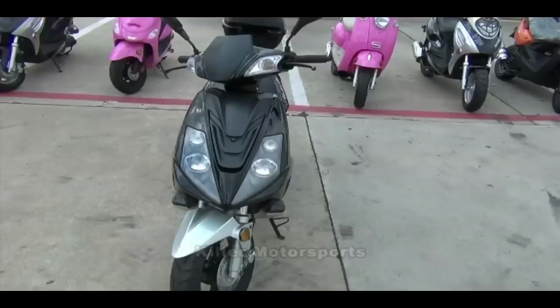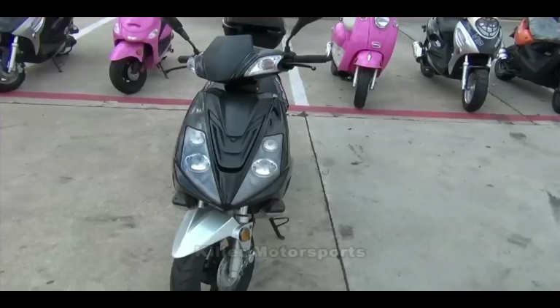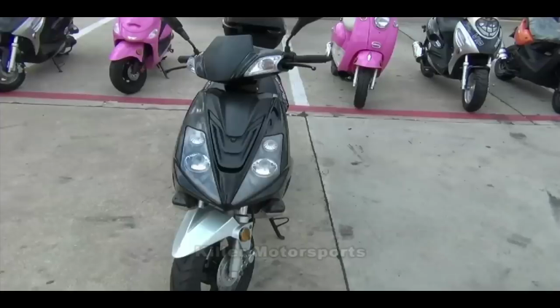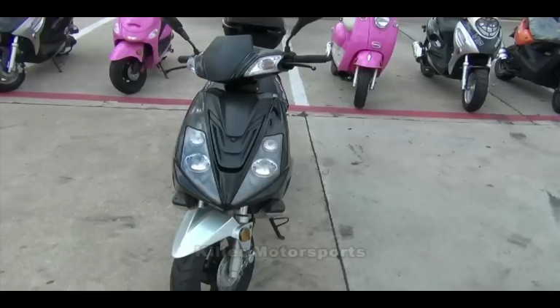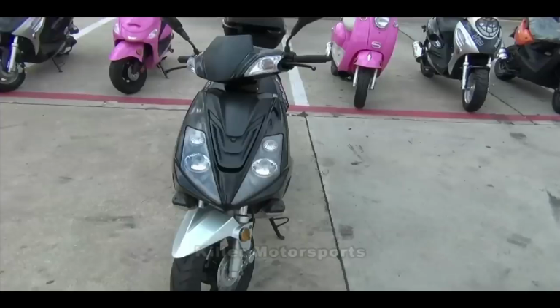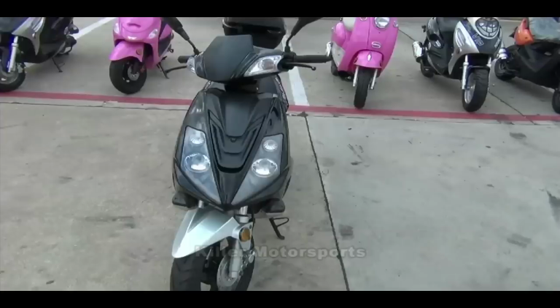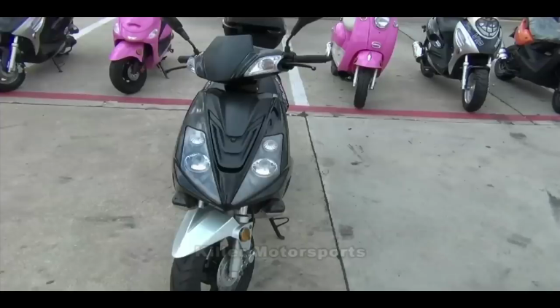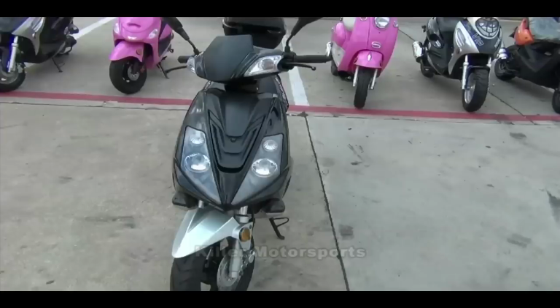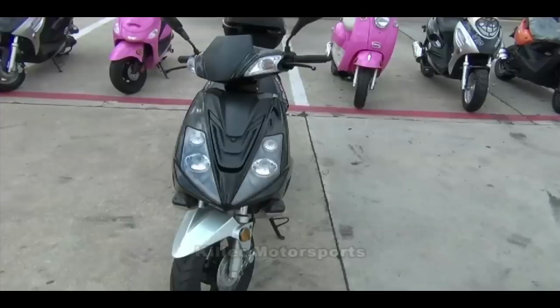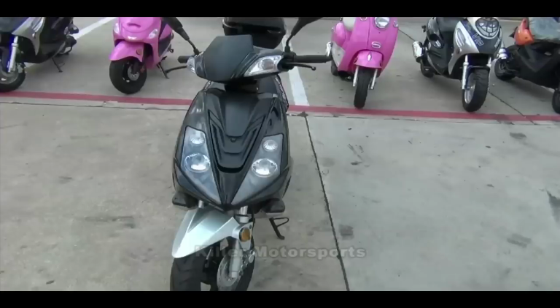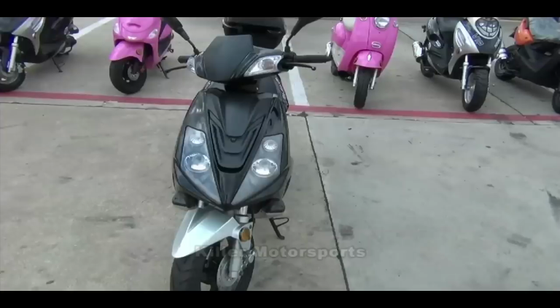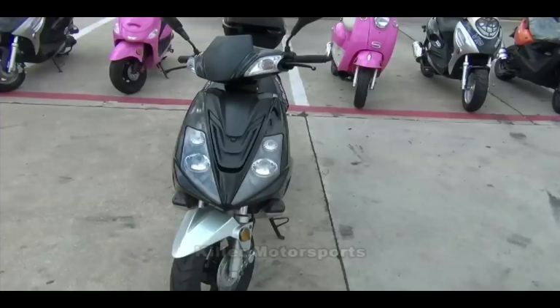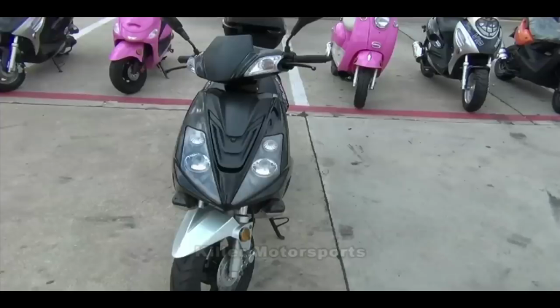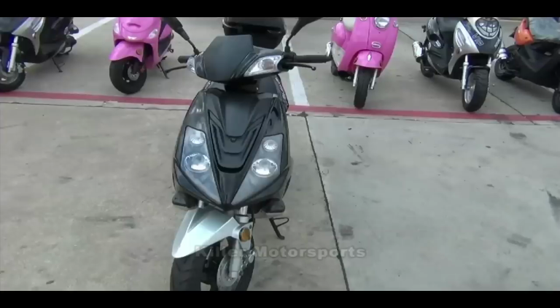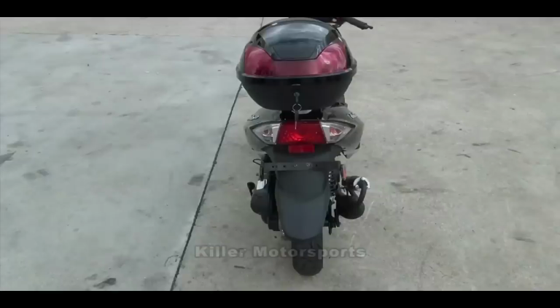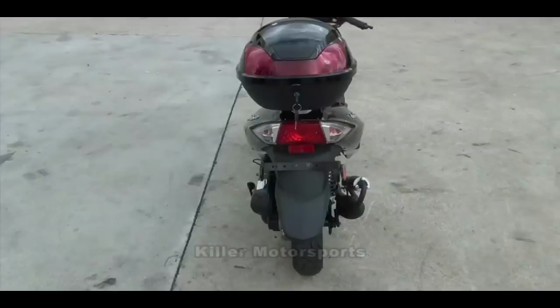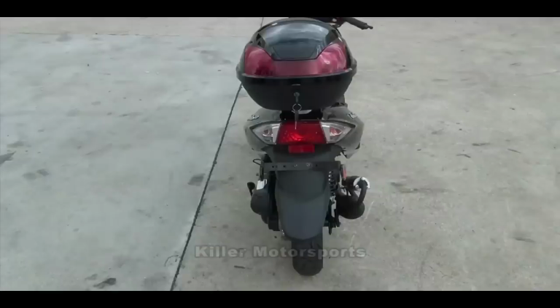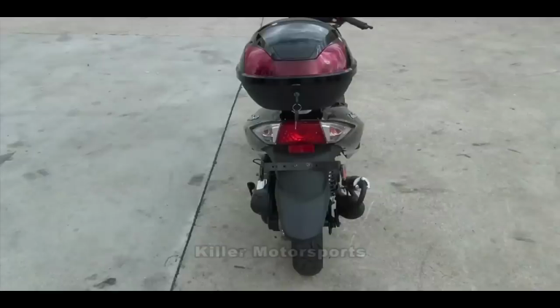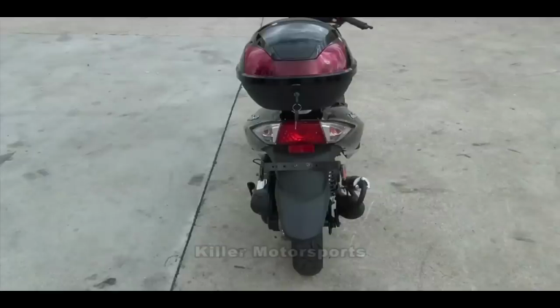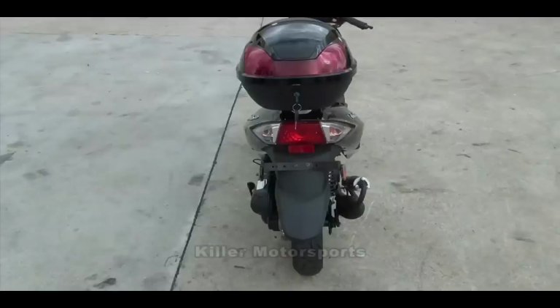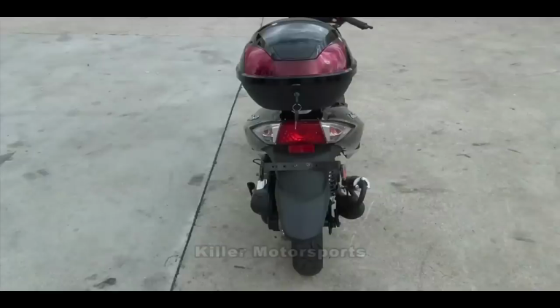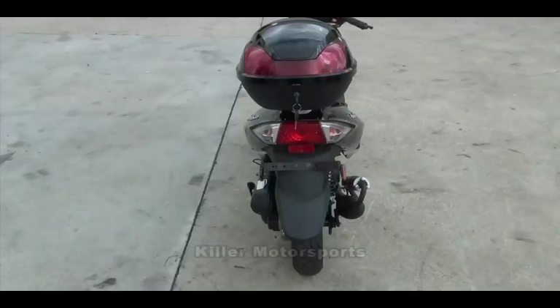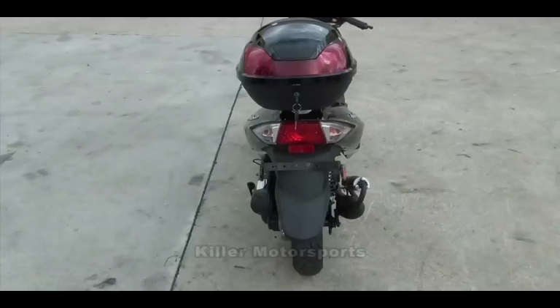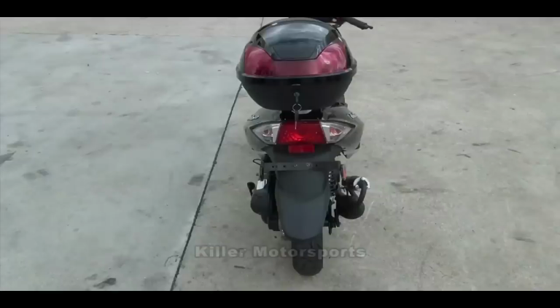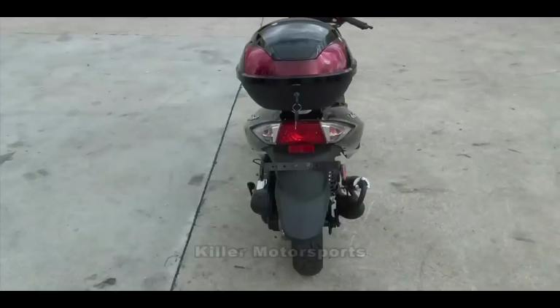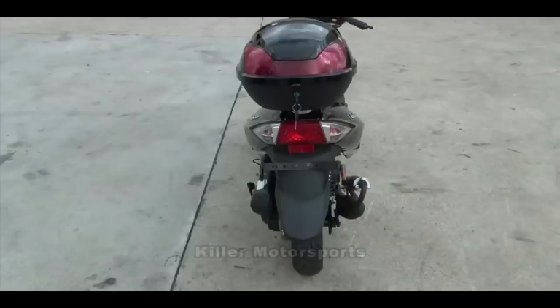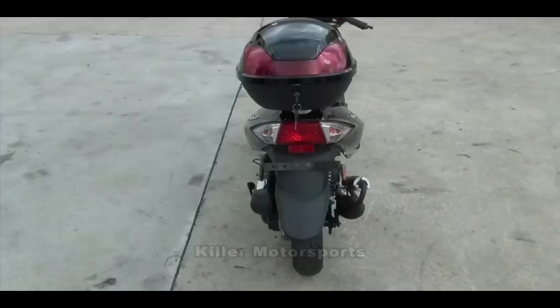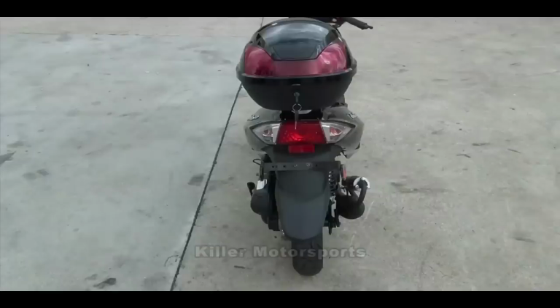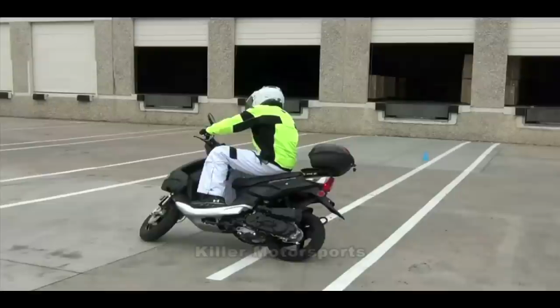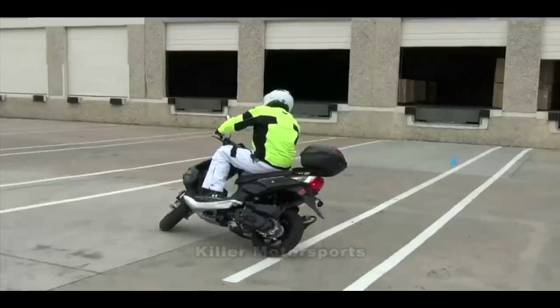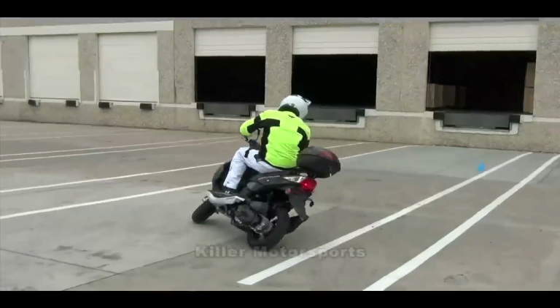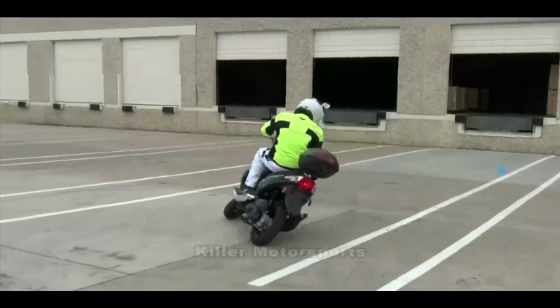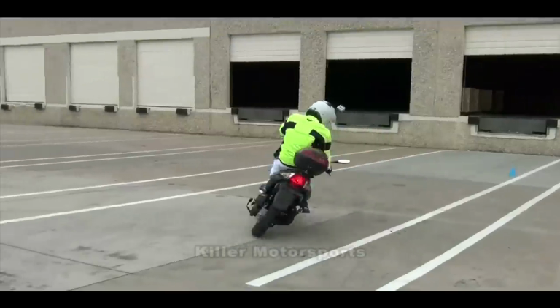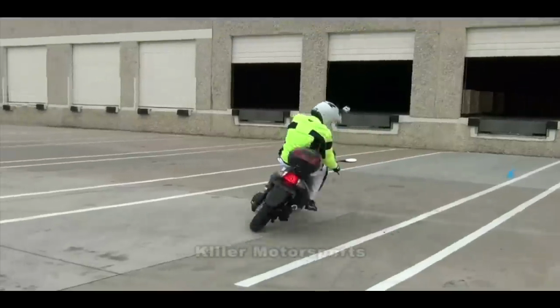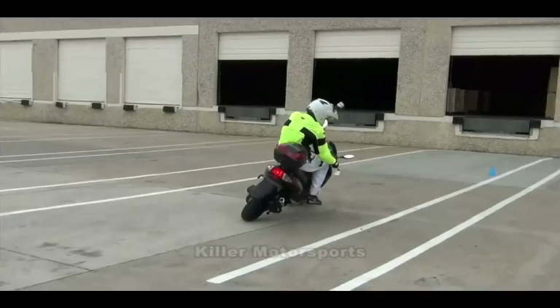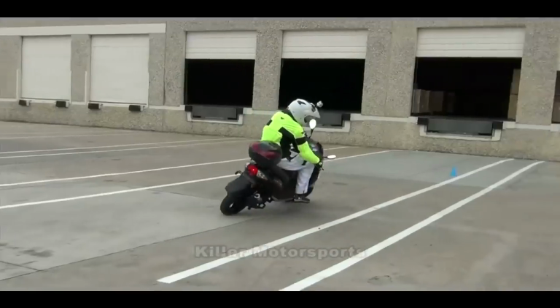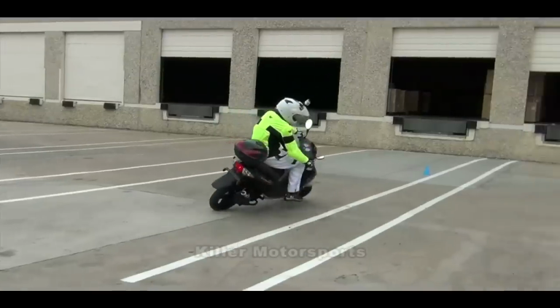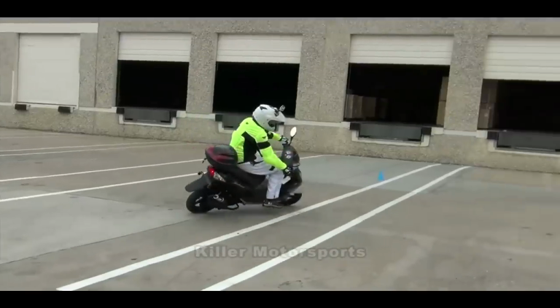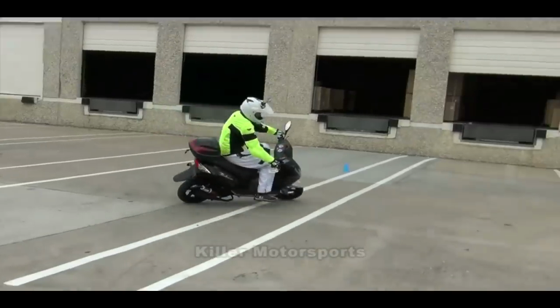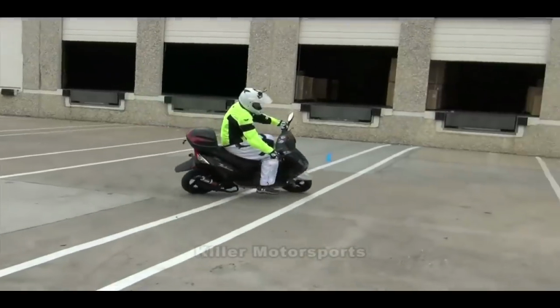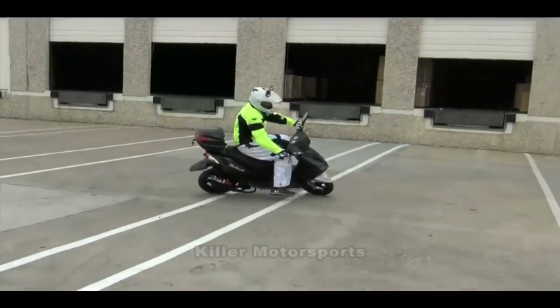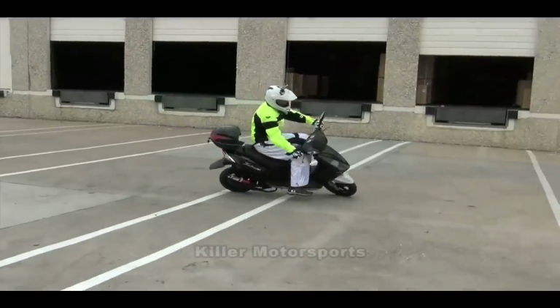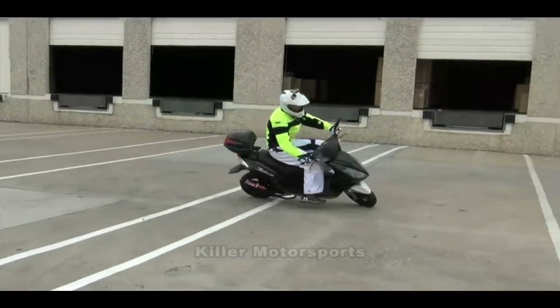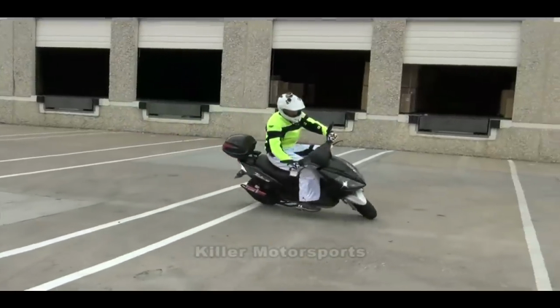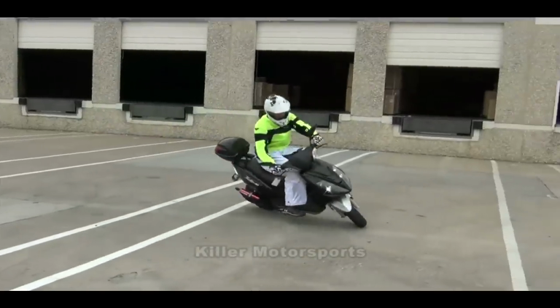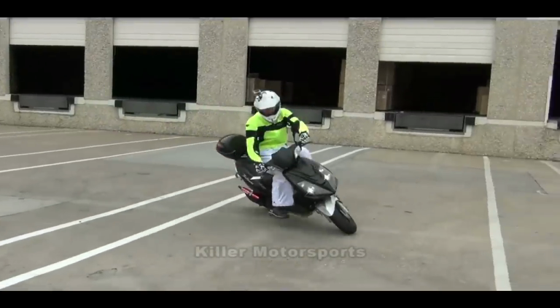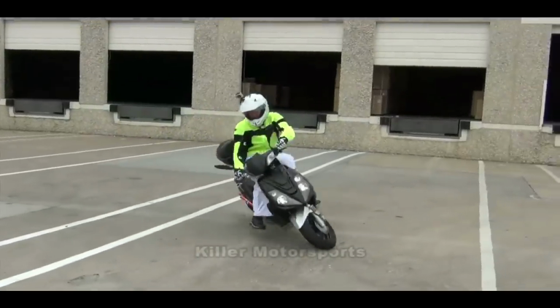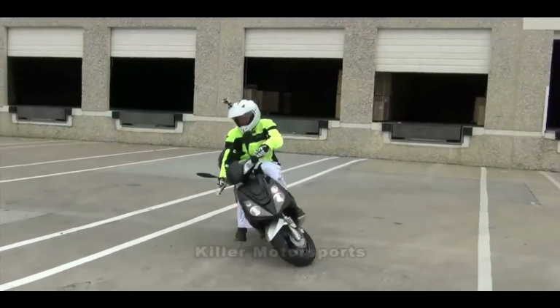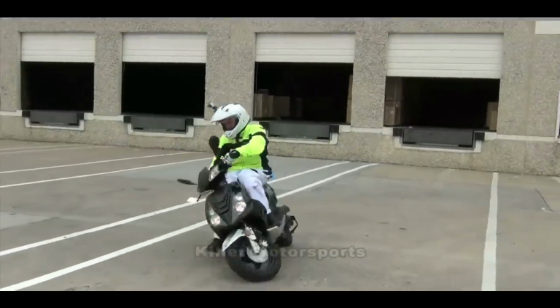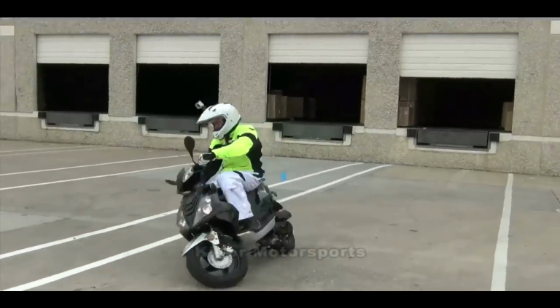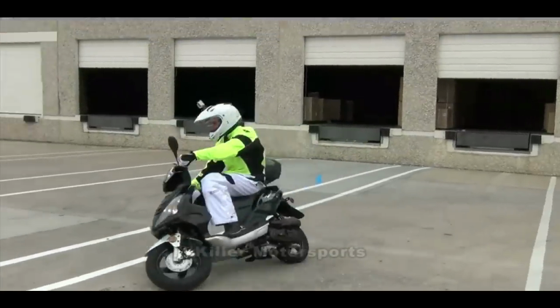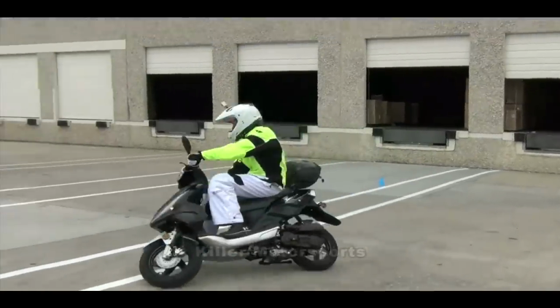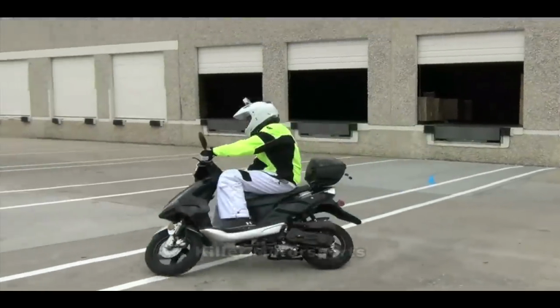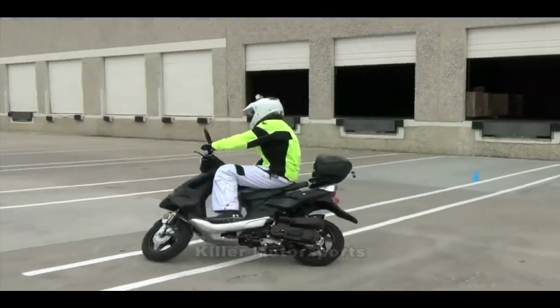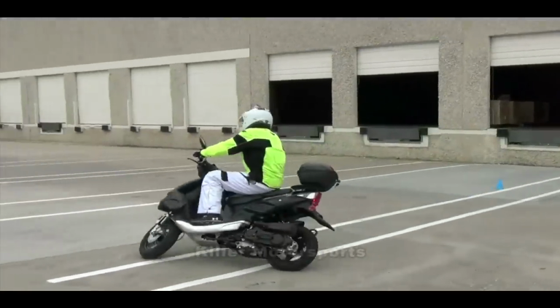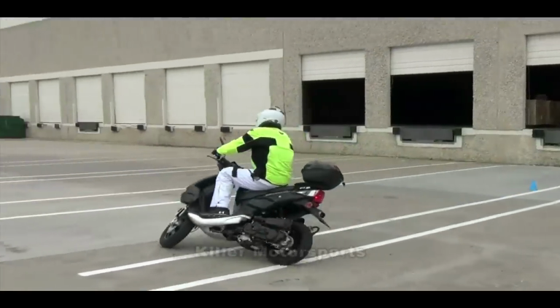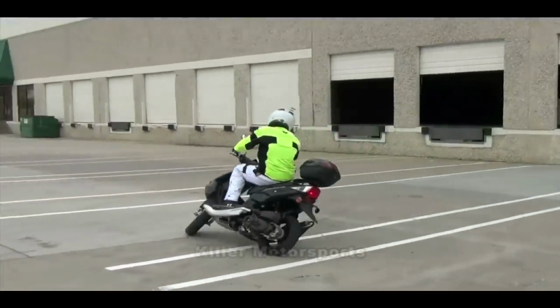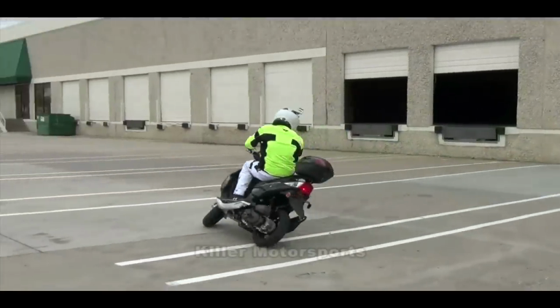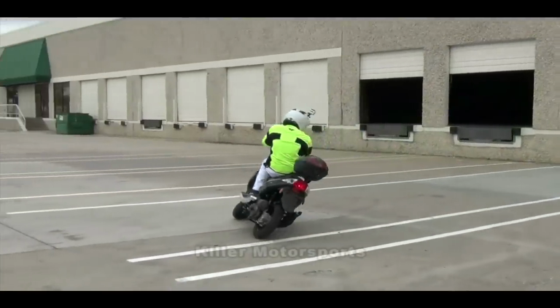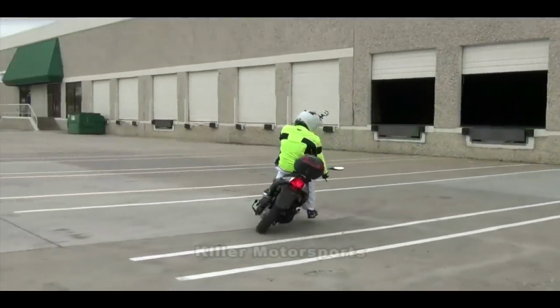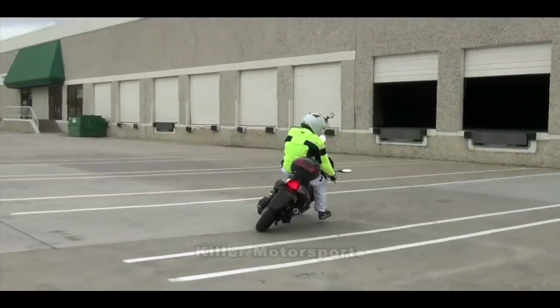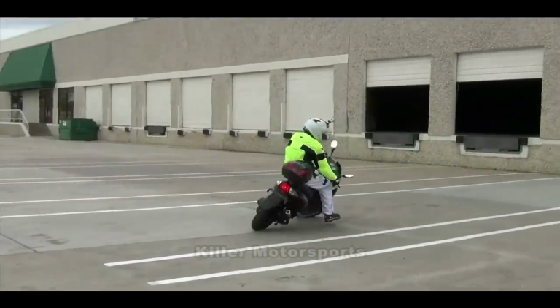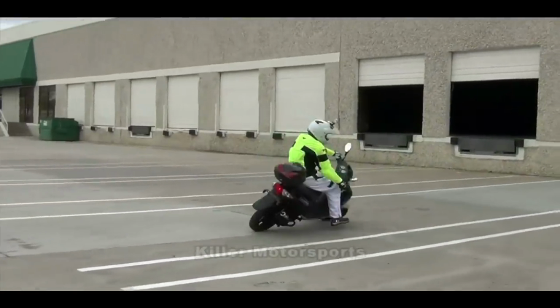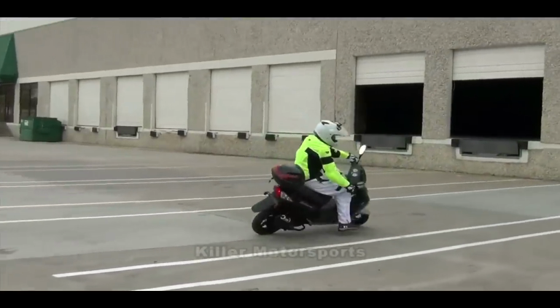It sports headlights, brake lights, and blinkers. This scooter is street legal with a 225 pound weight capacity.